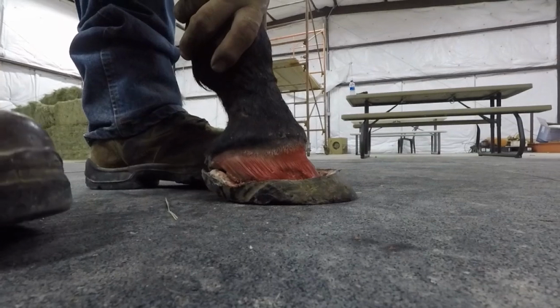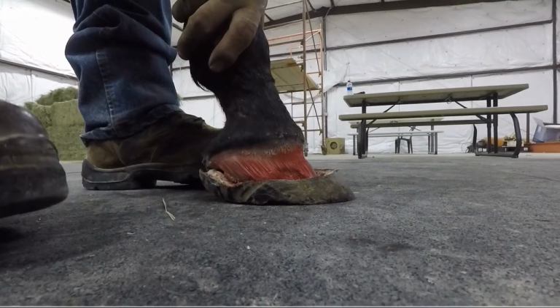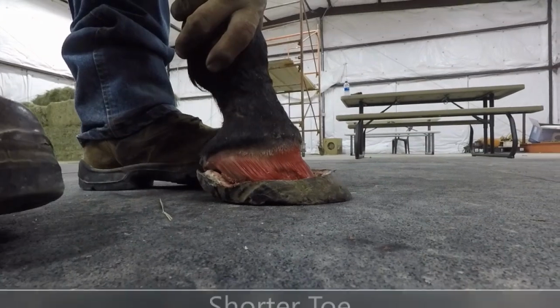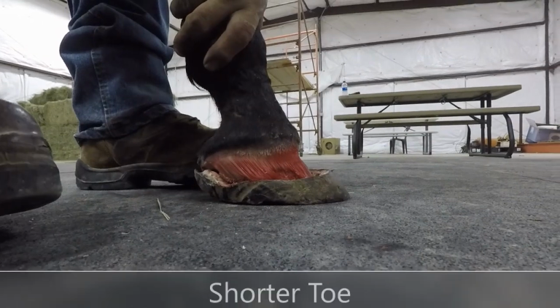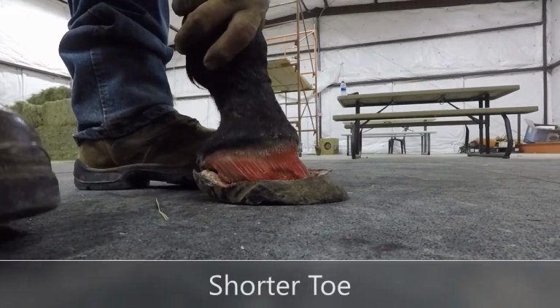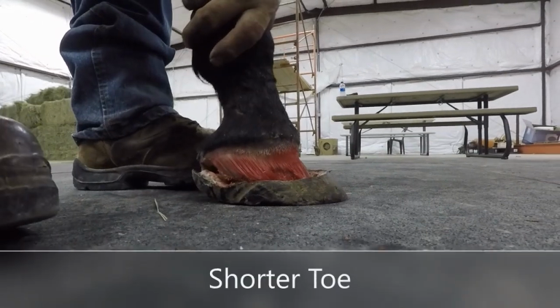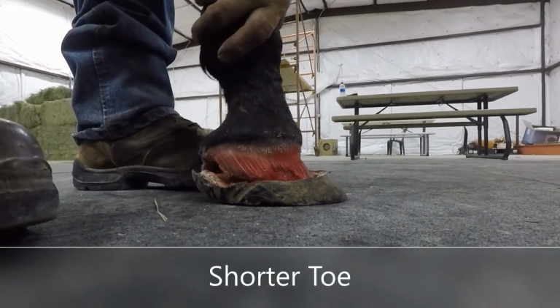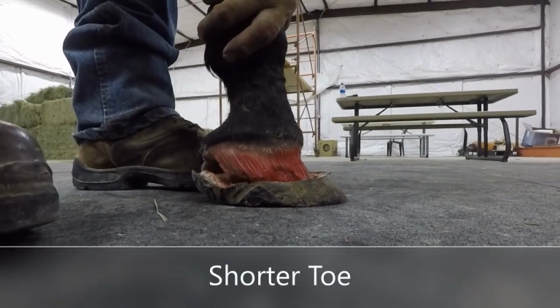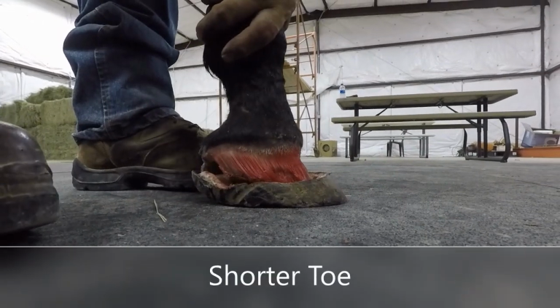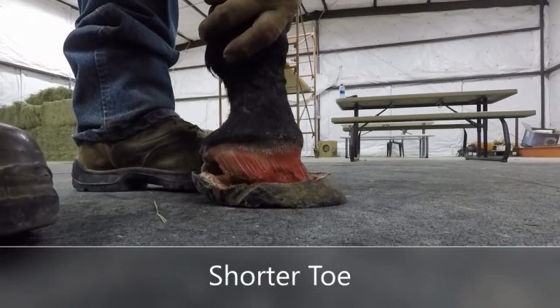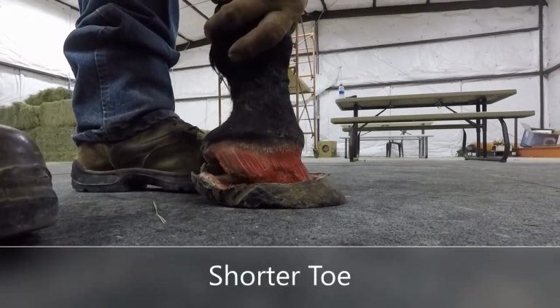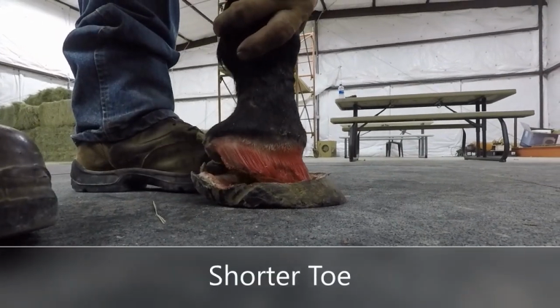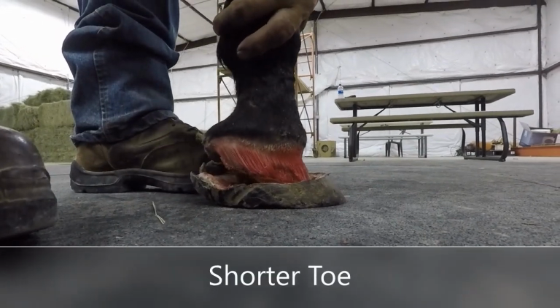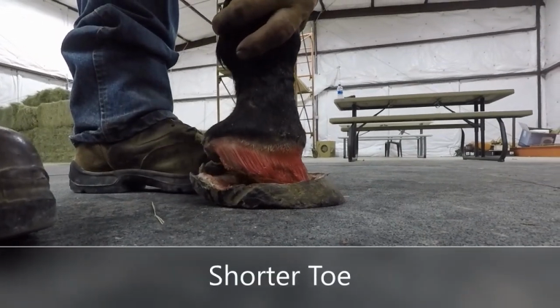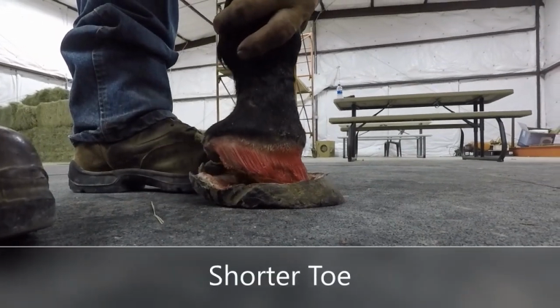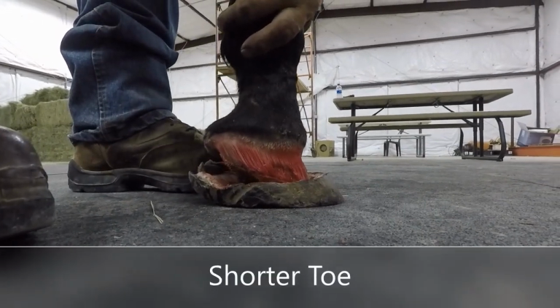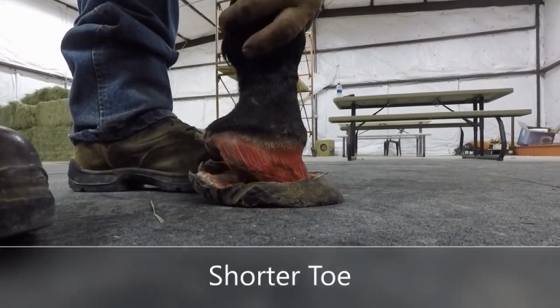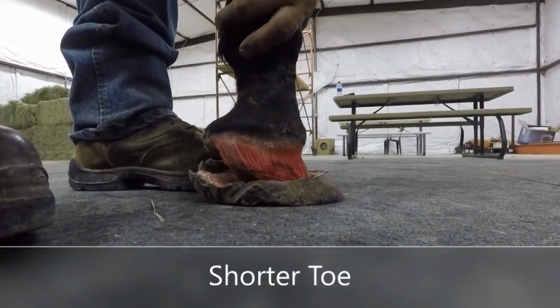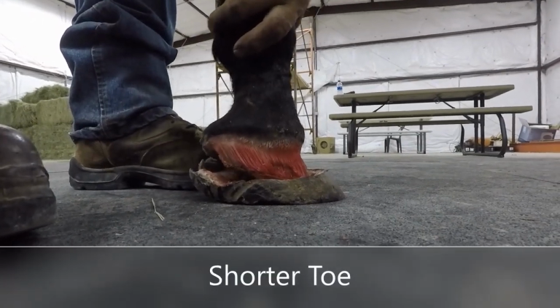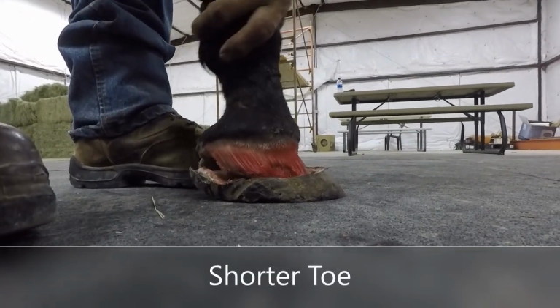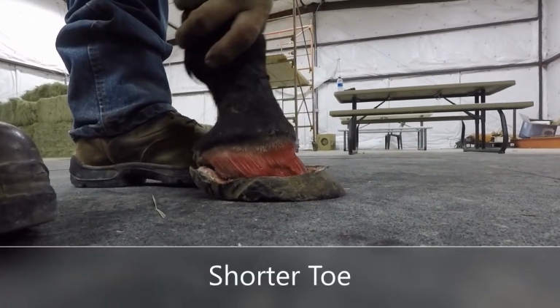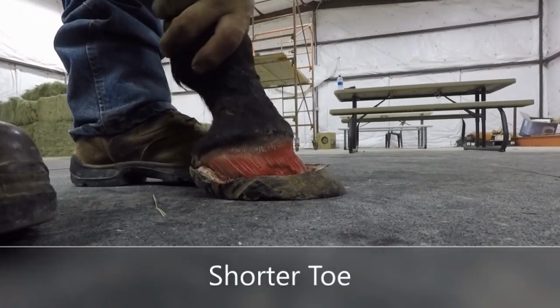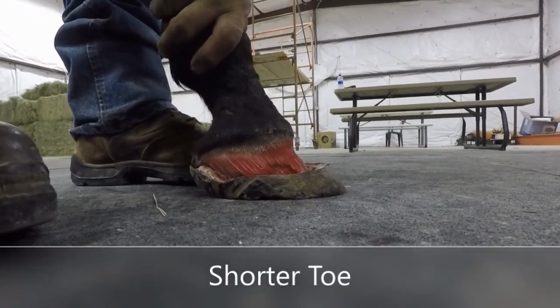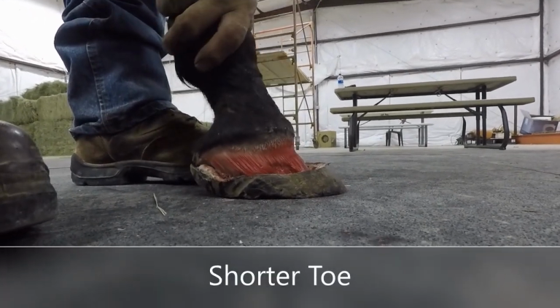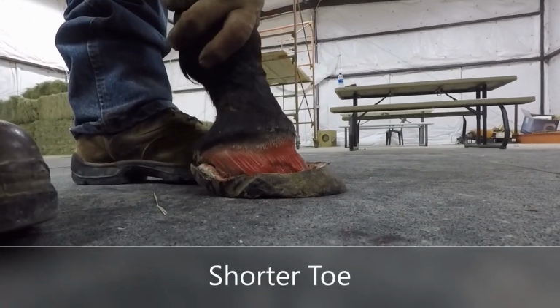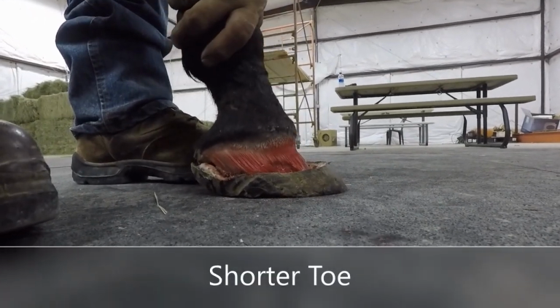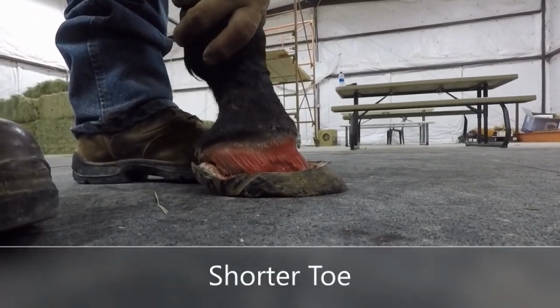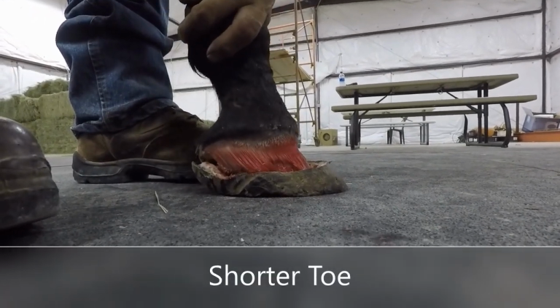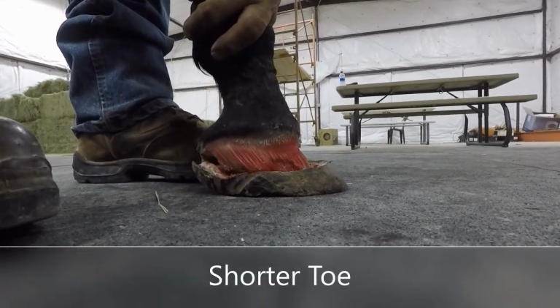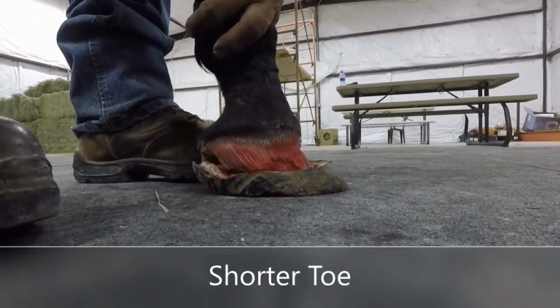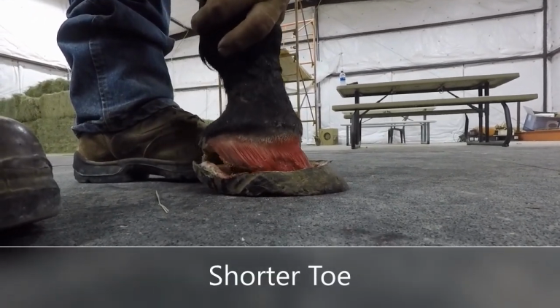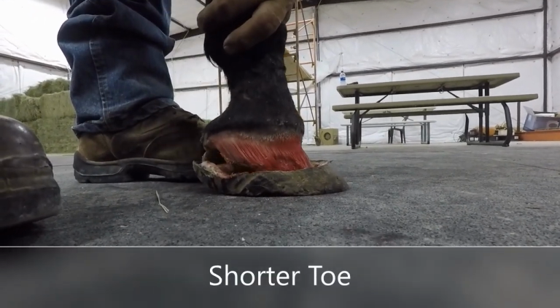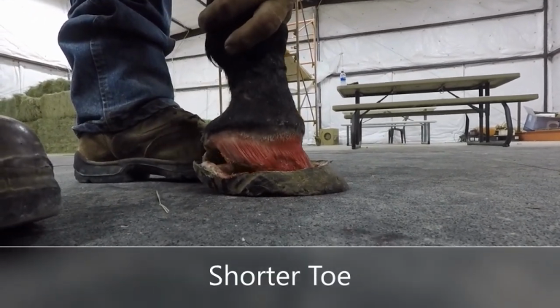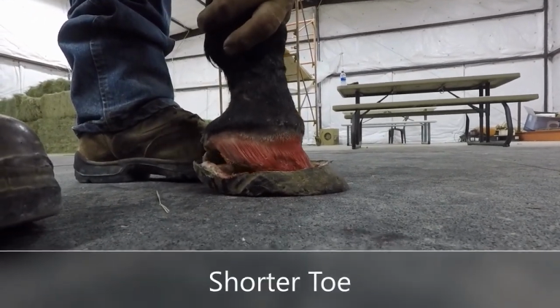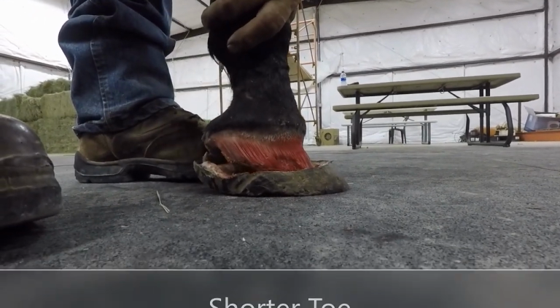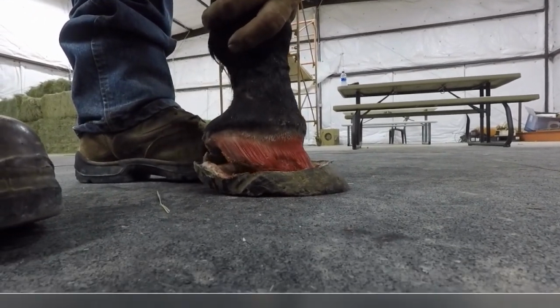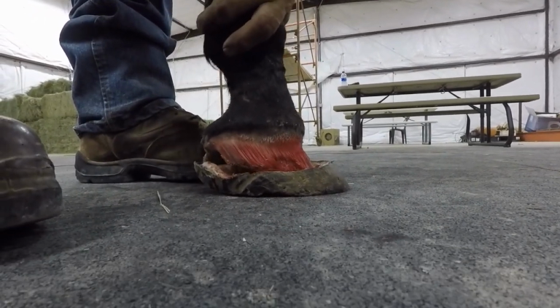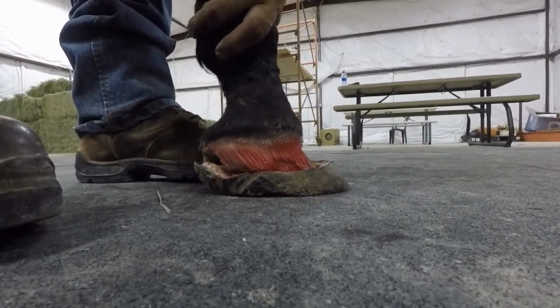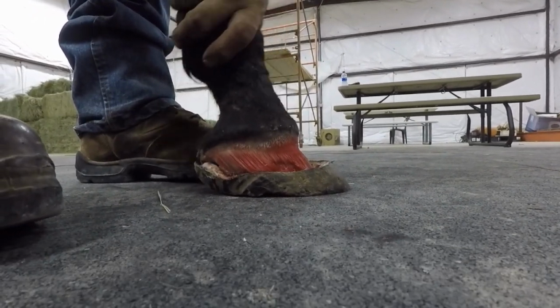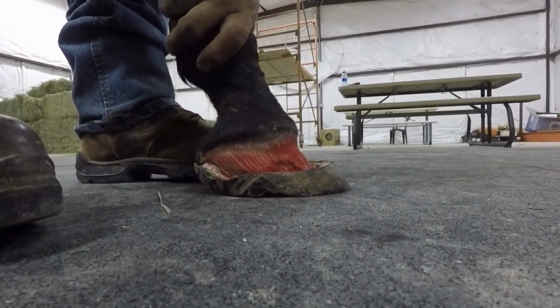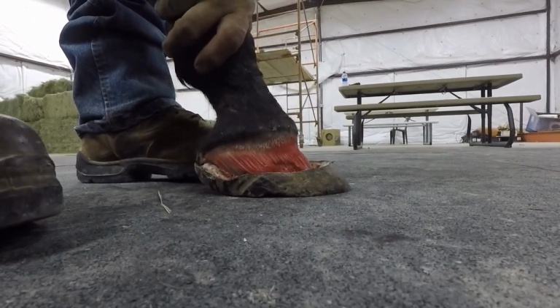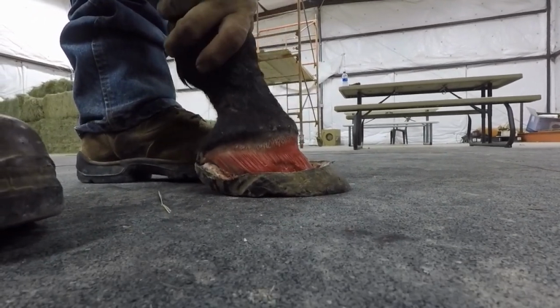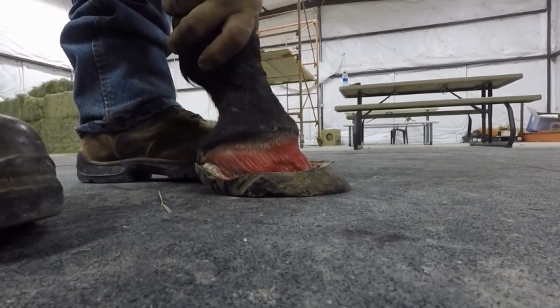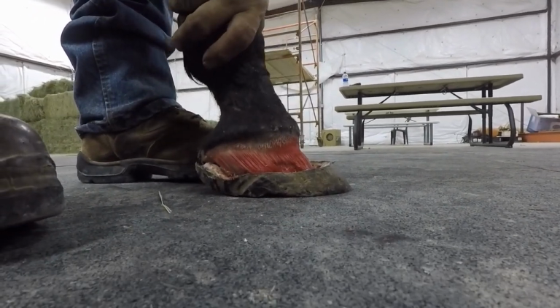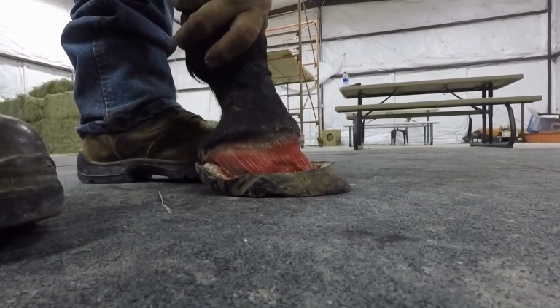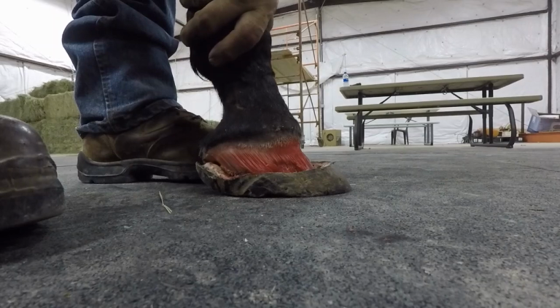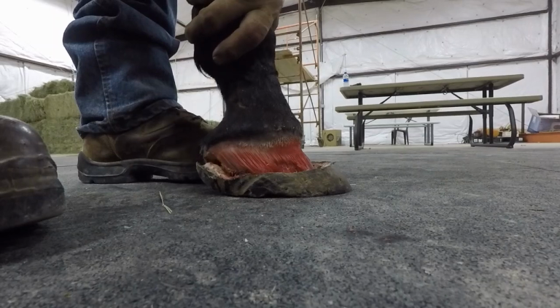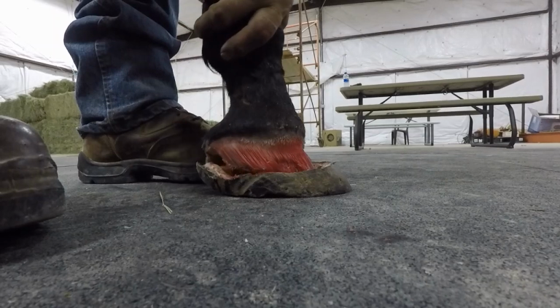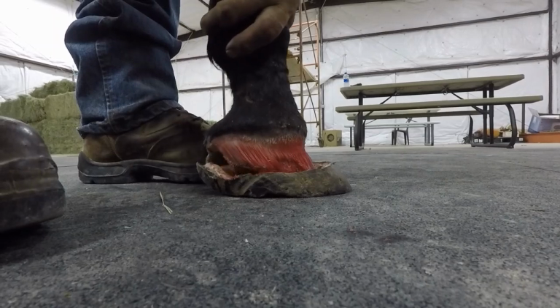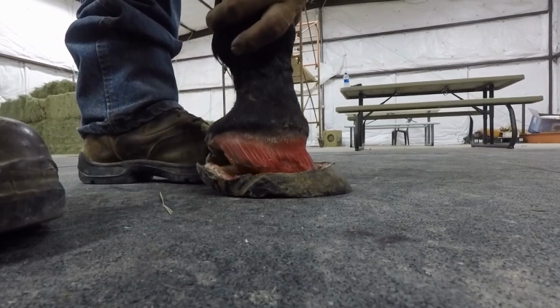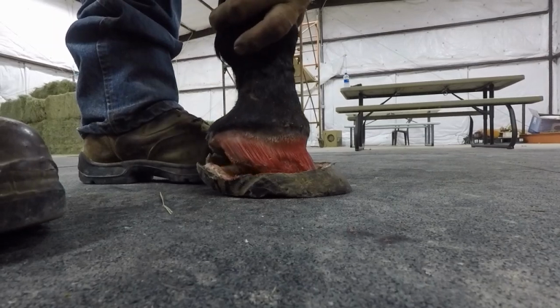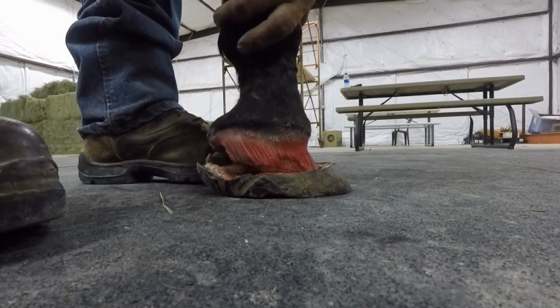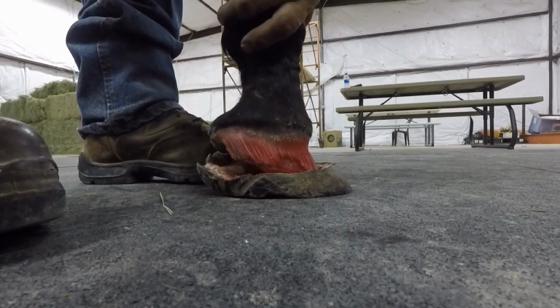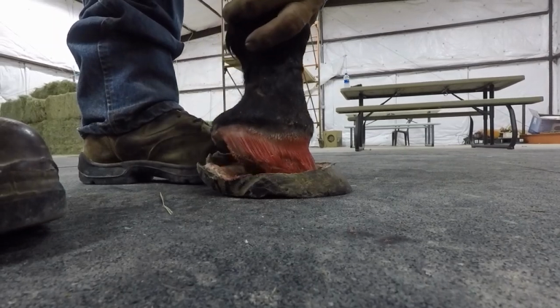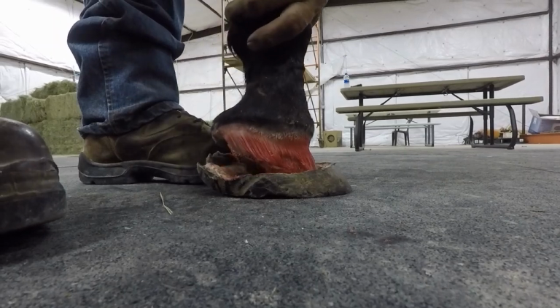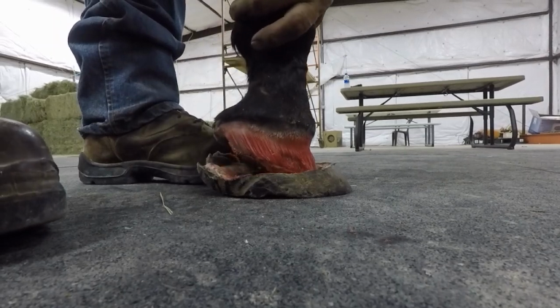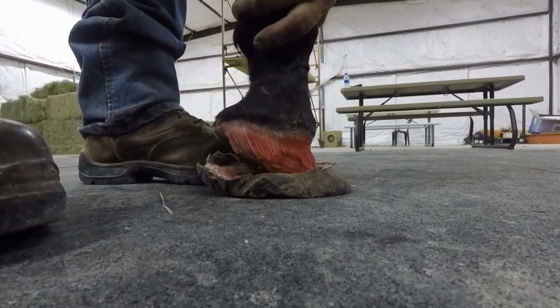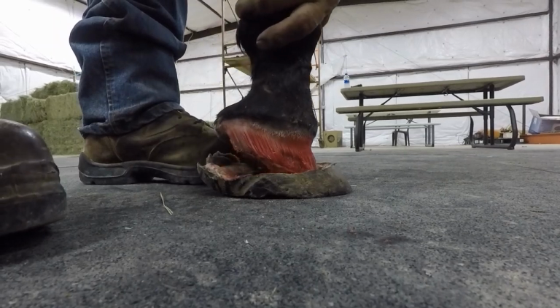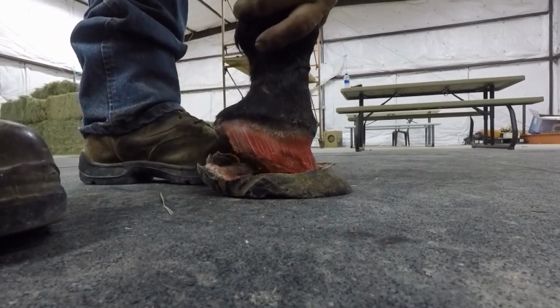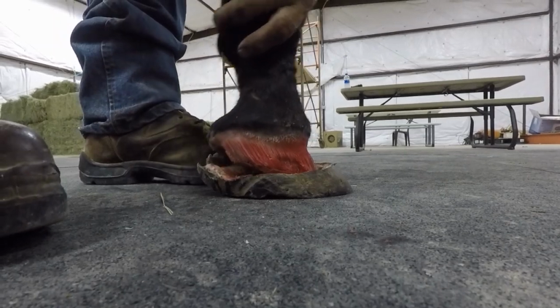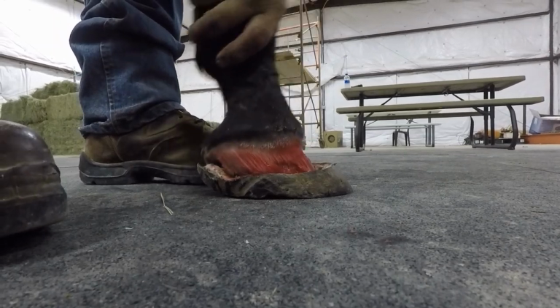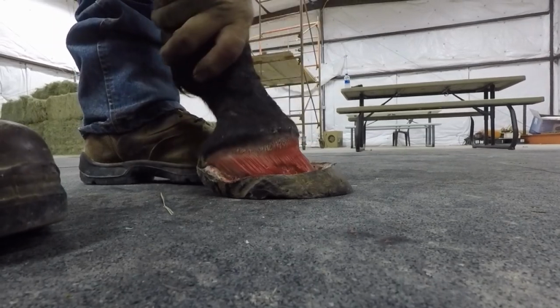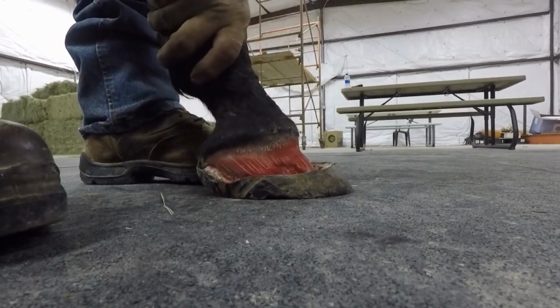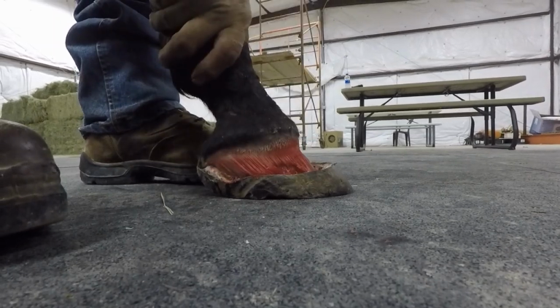Looks like it has more cupping to it right there in the toe, so it's holding — it's not moving it back as far.